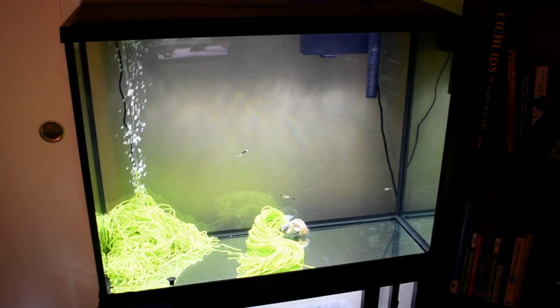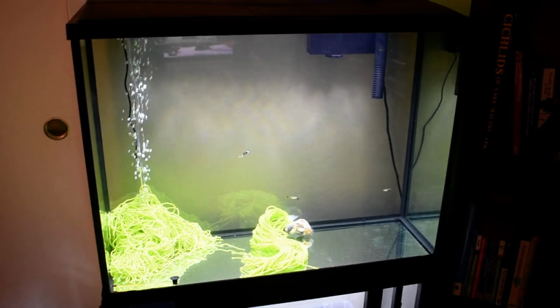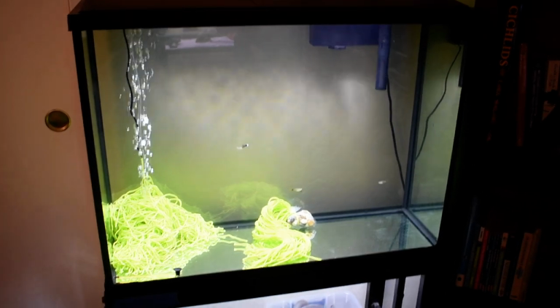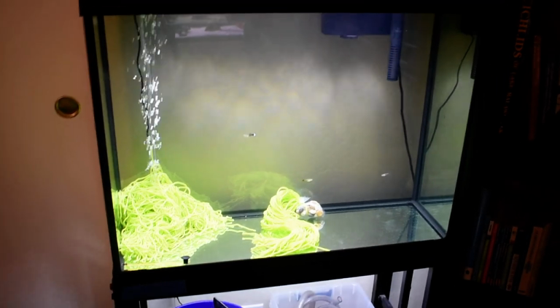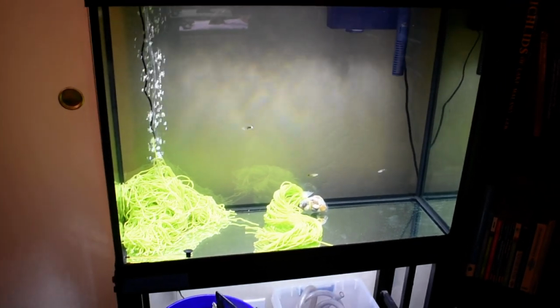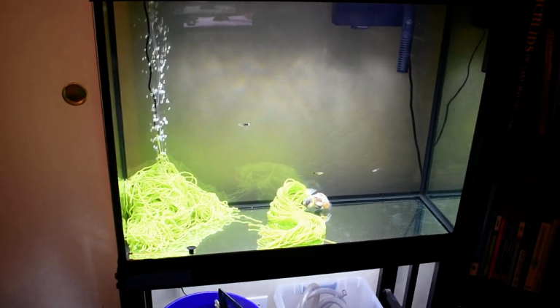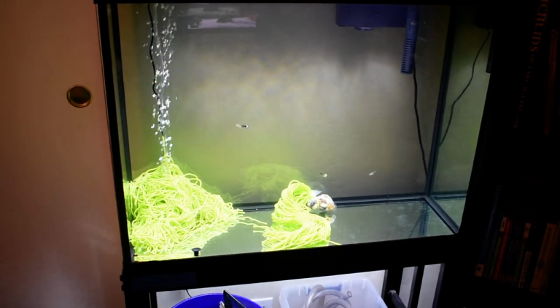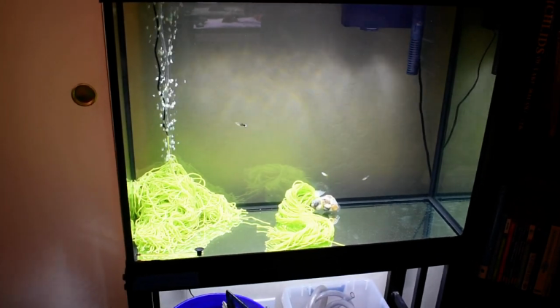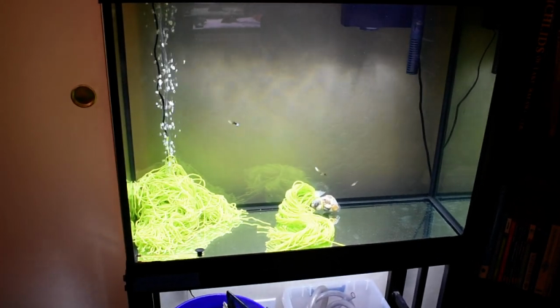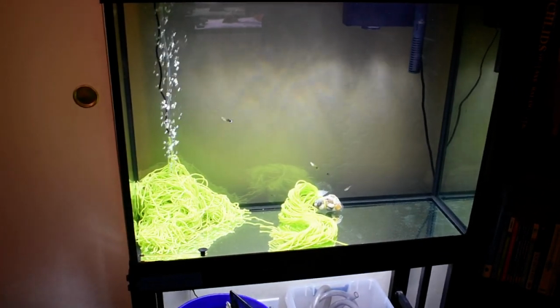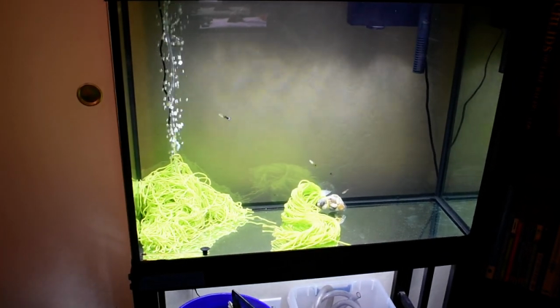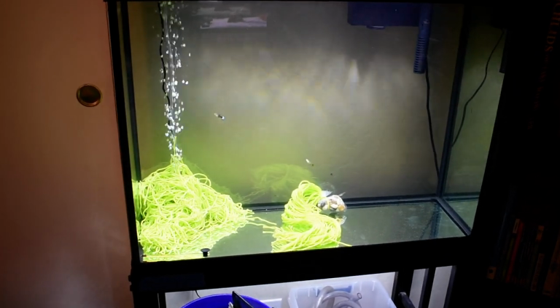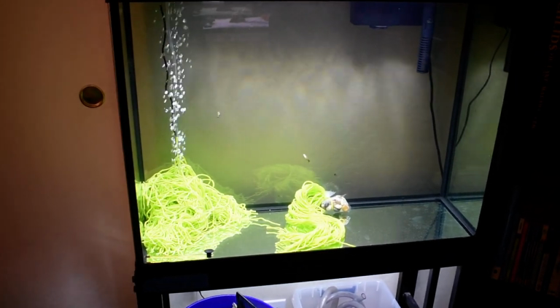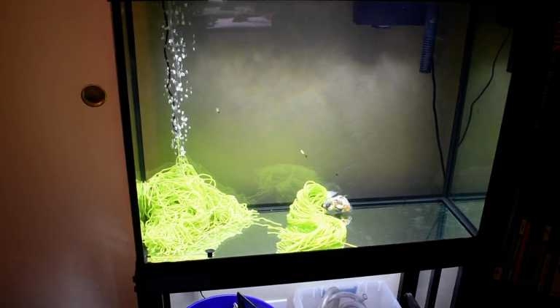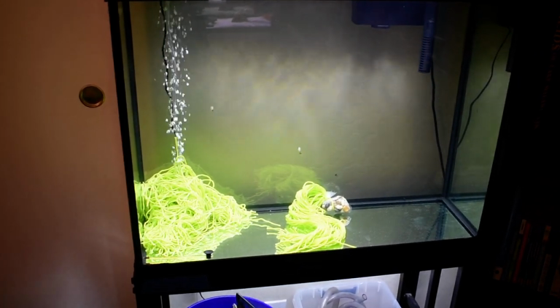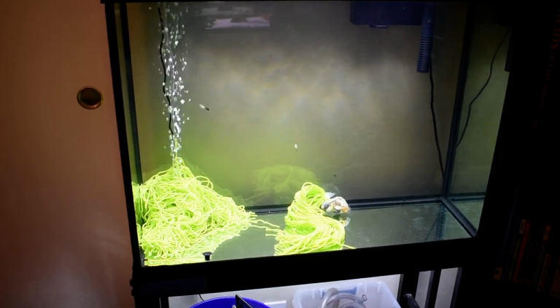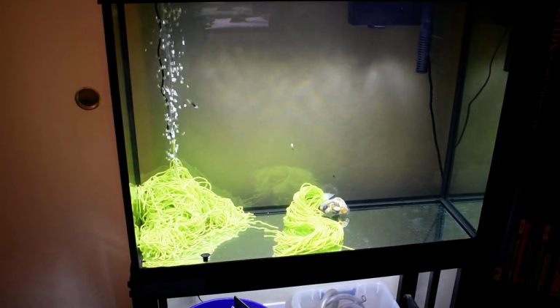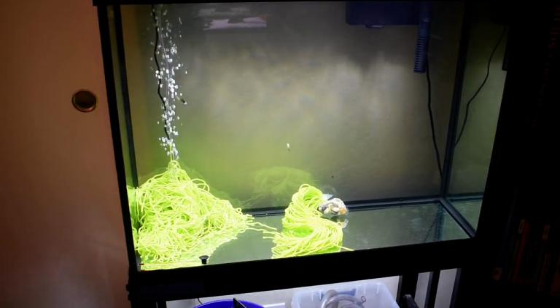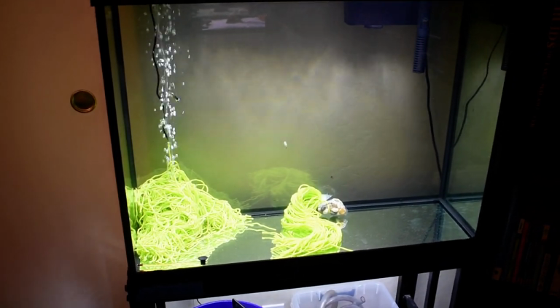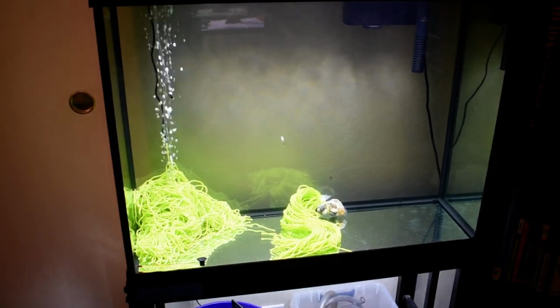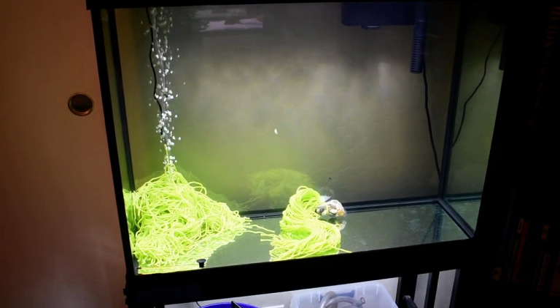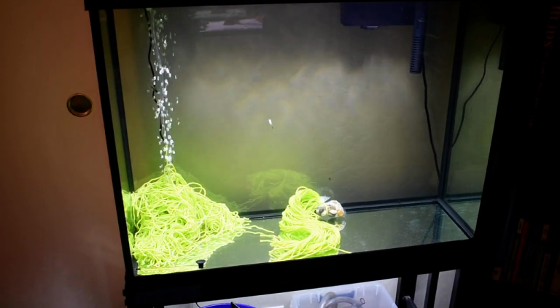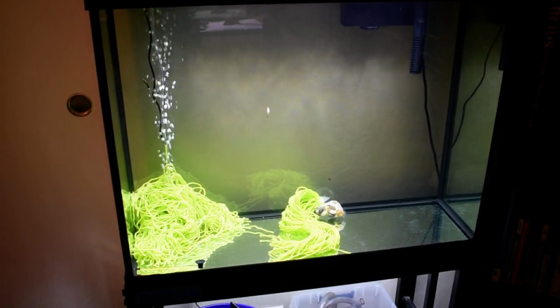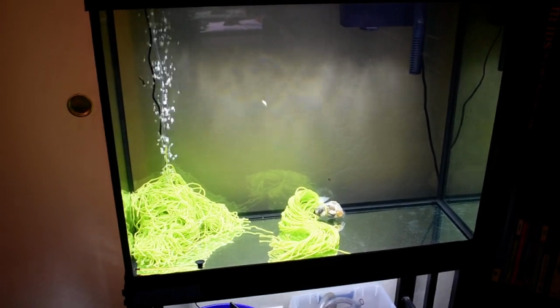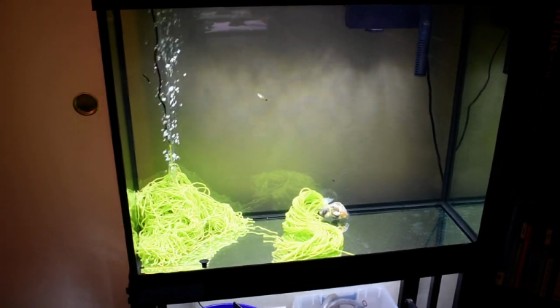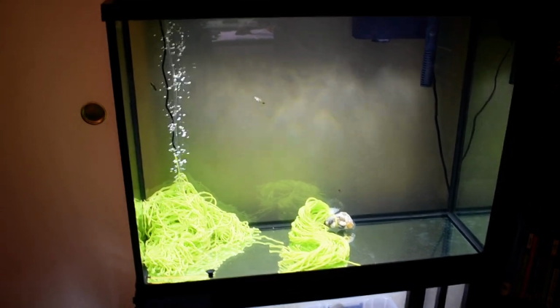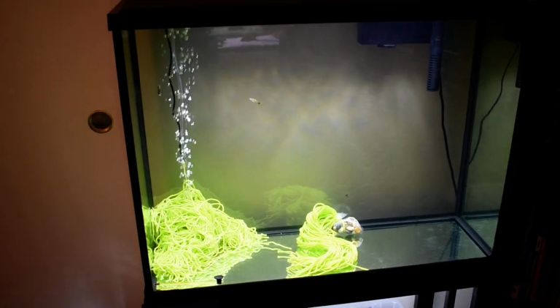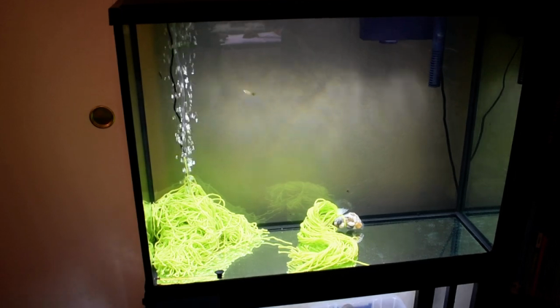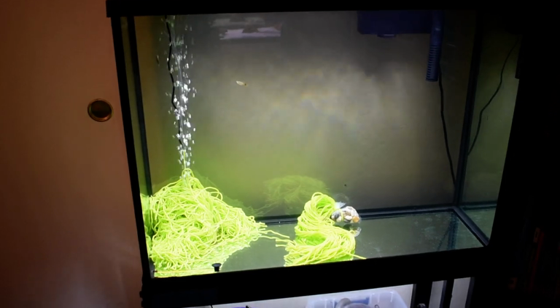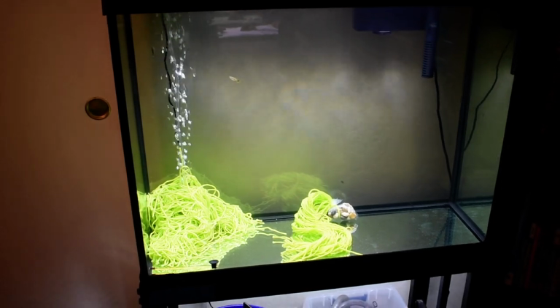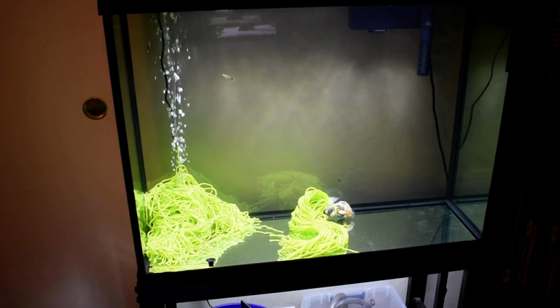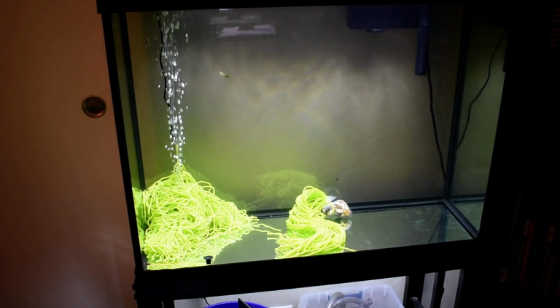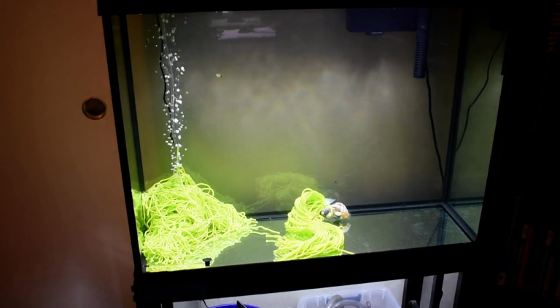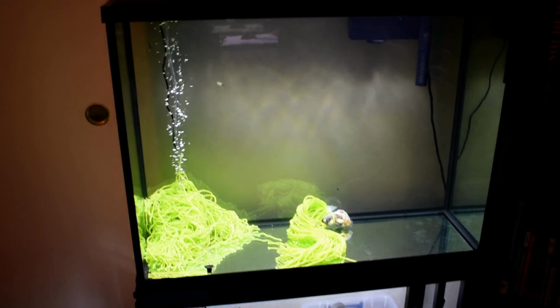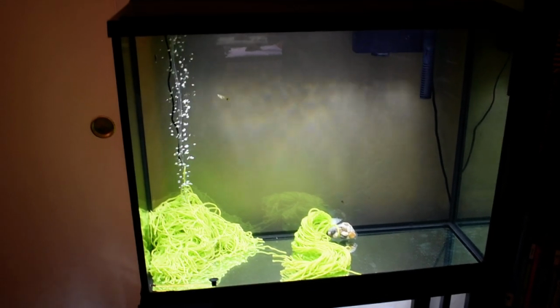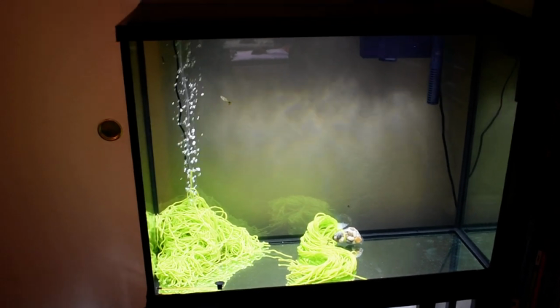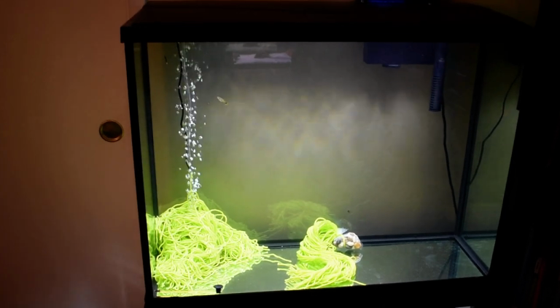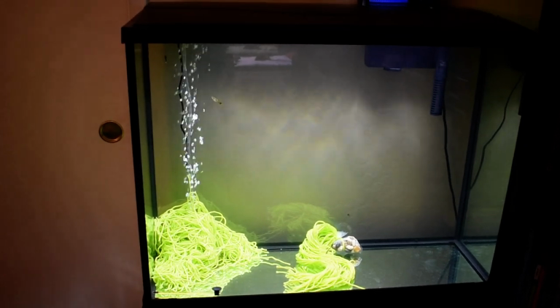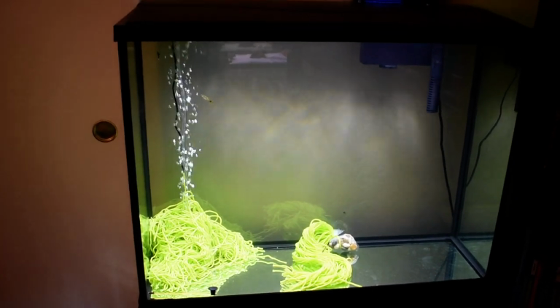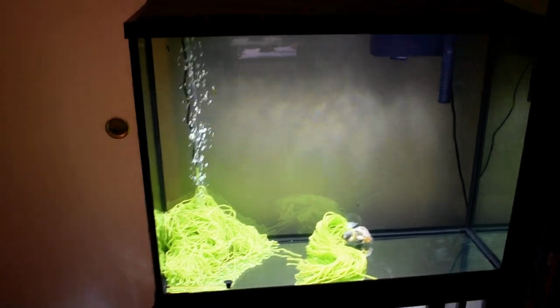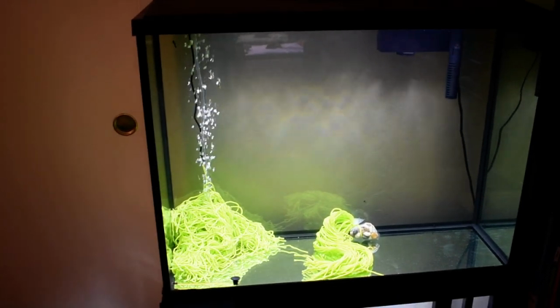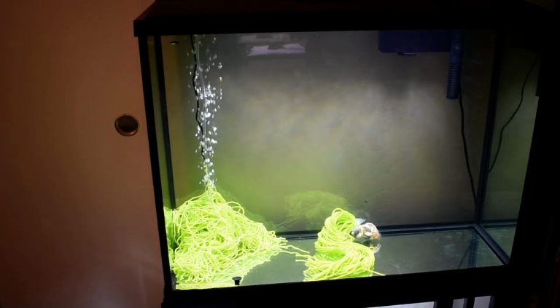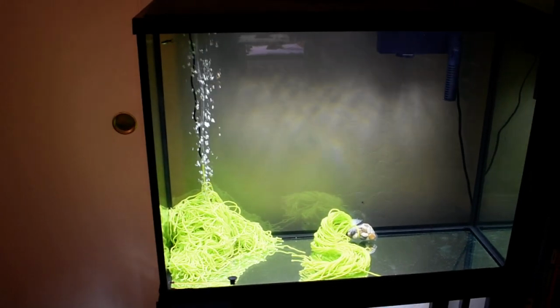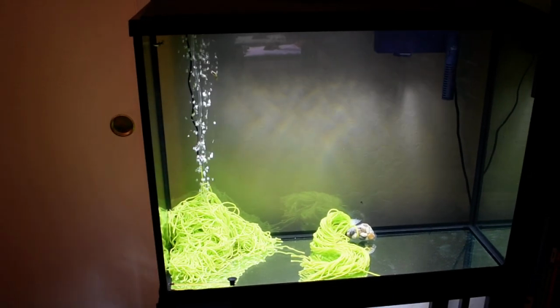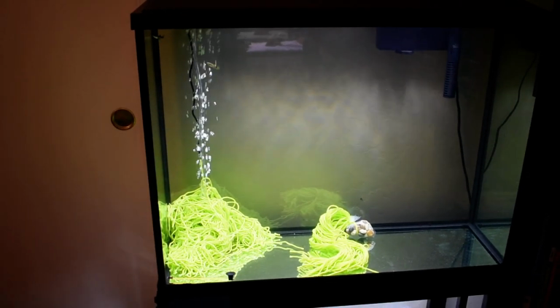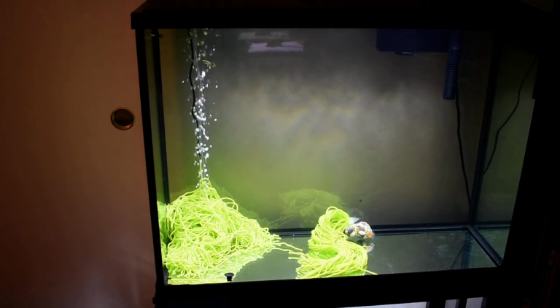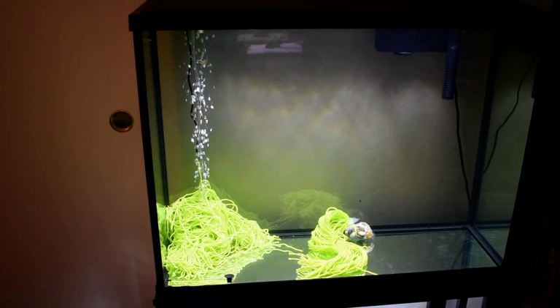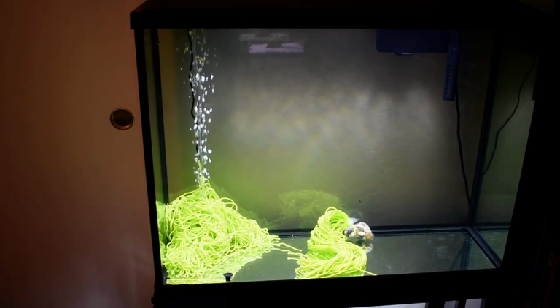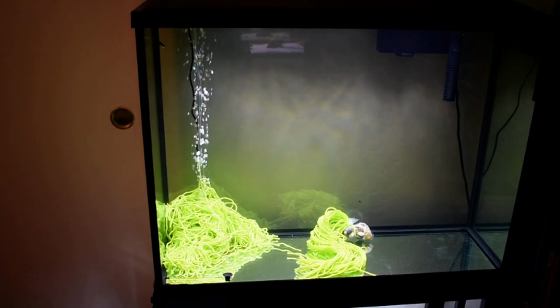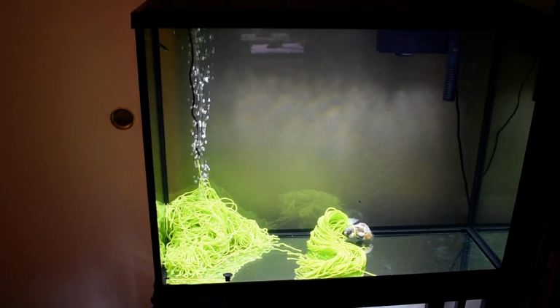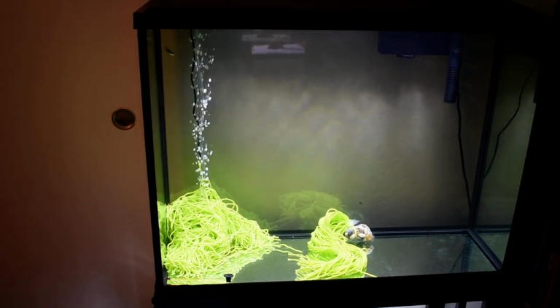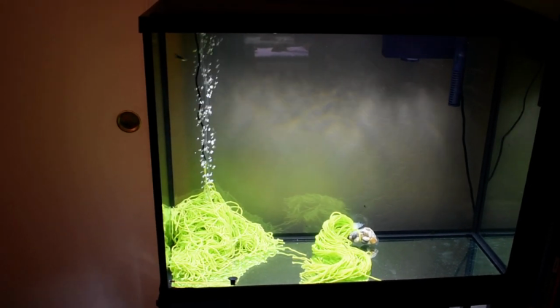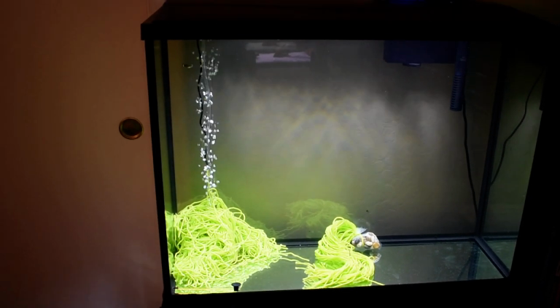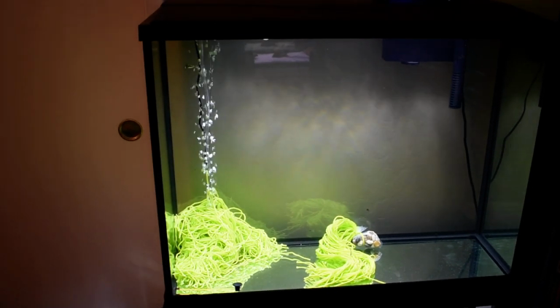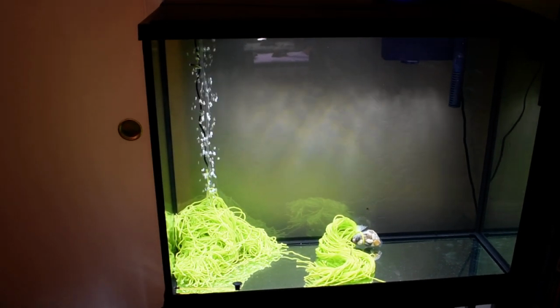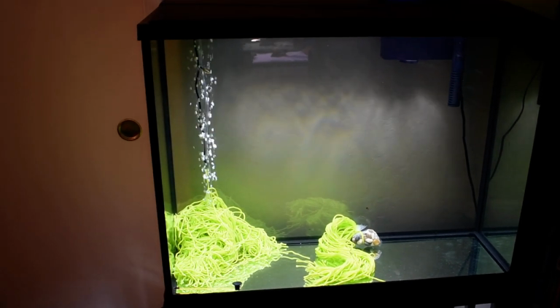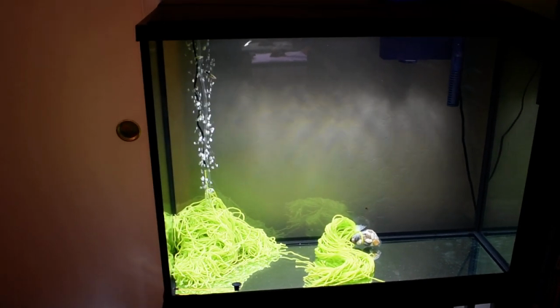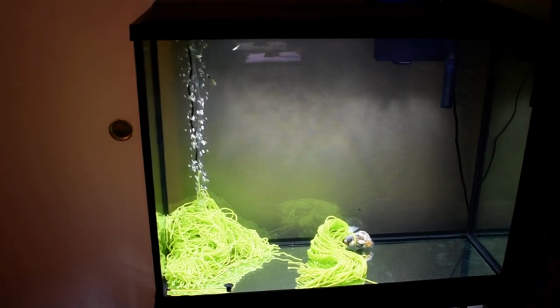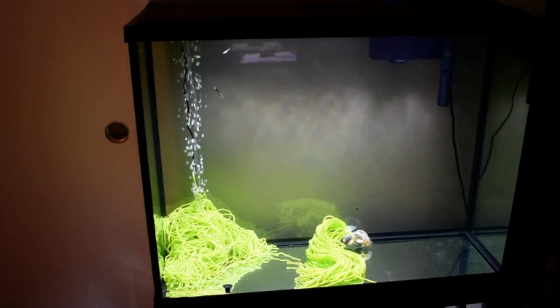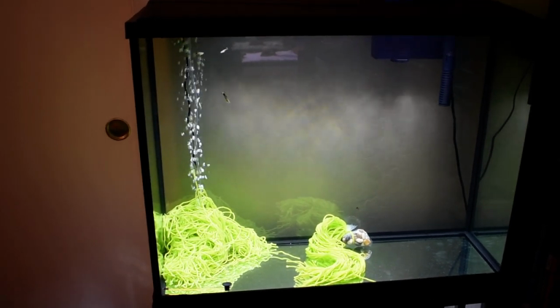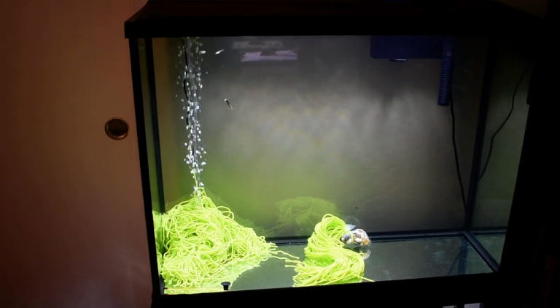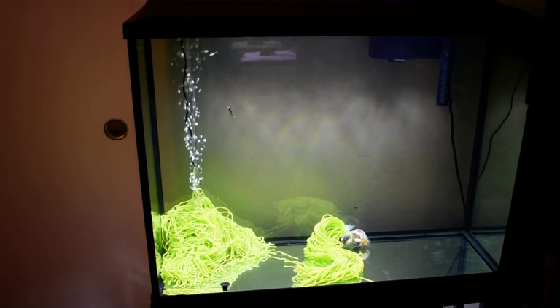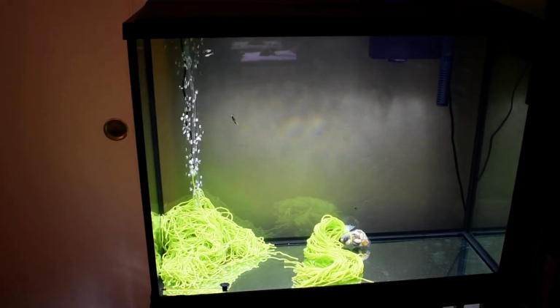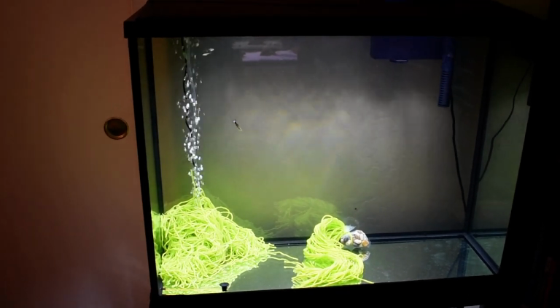I'm hoping to breed some dovii — Parachromis dovii — in the near future, so stay tuned for that. Otherwise, tank on, take care.